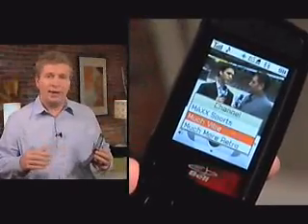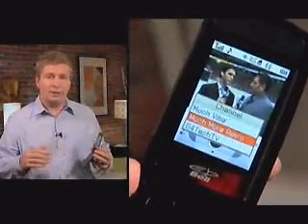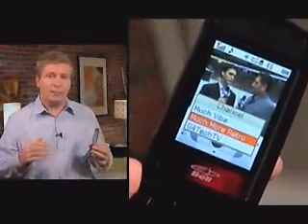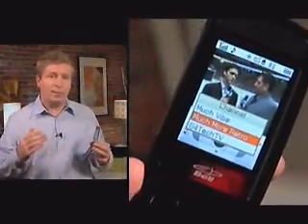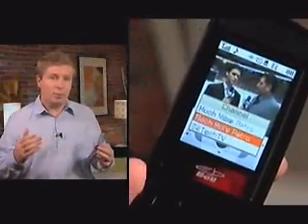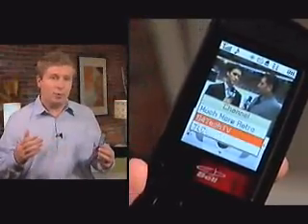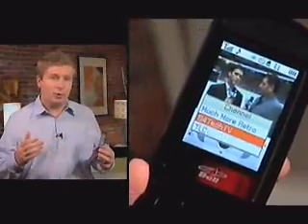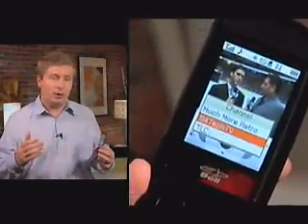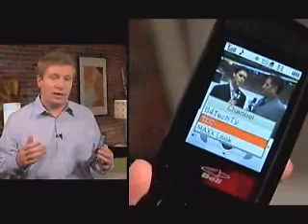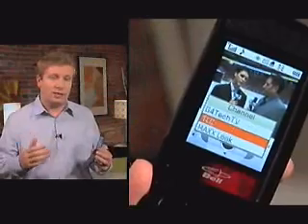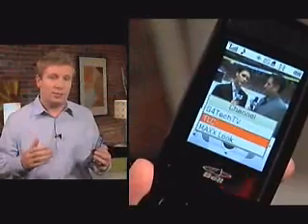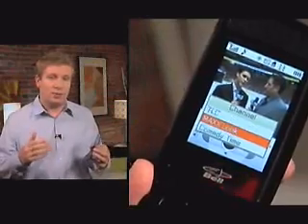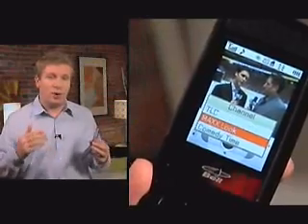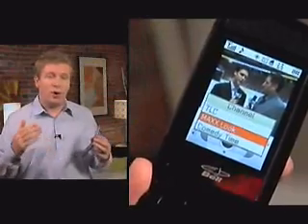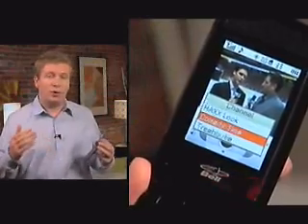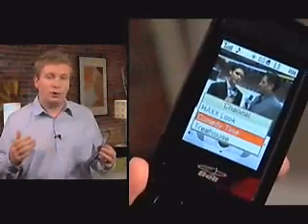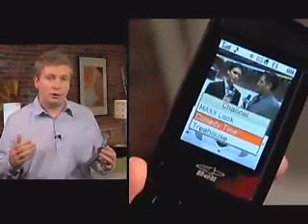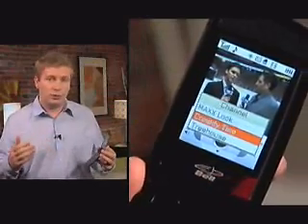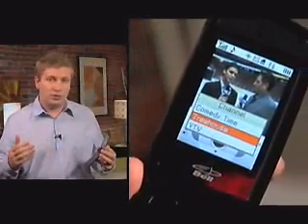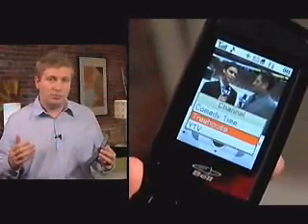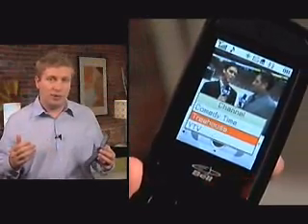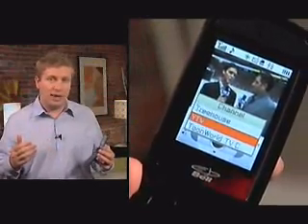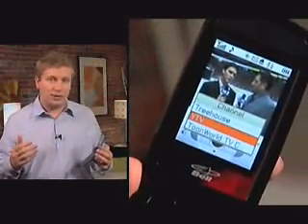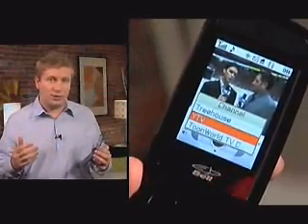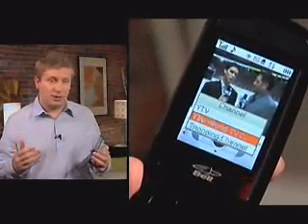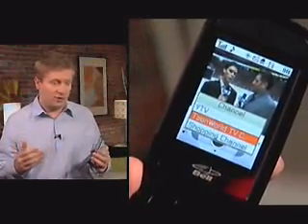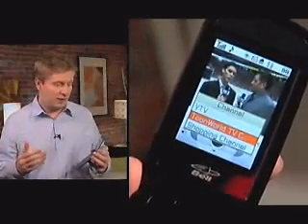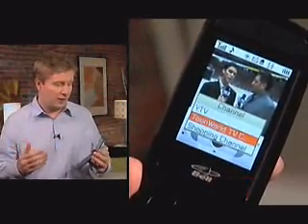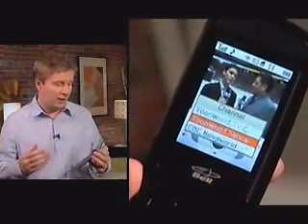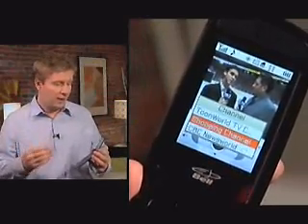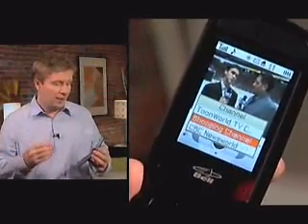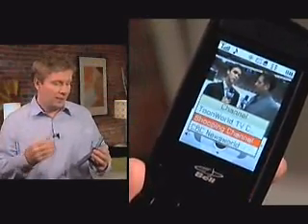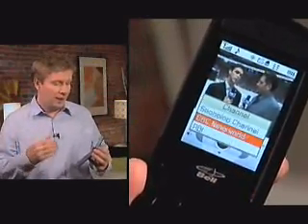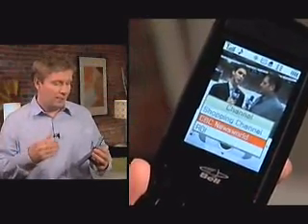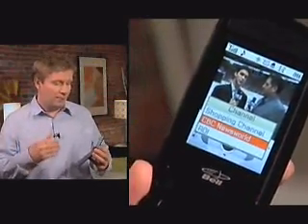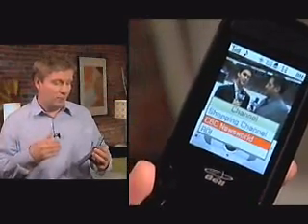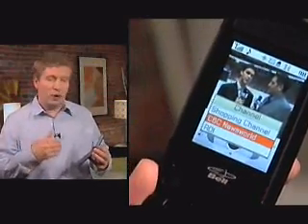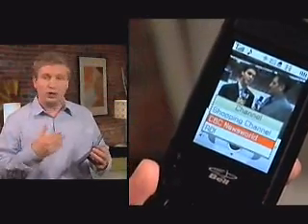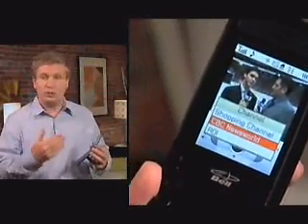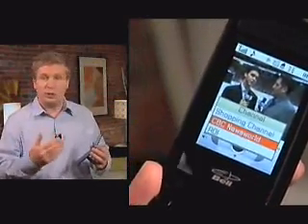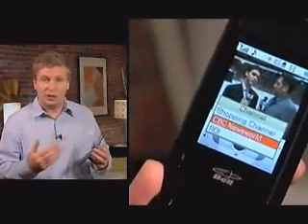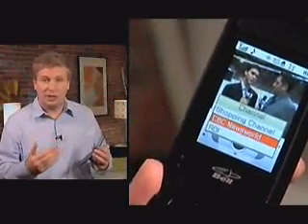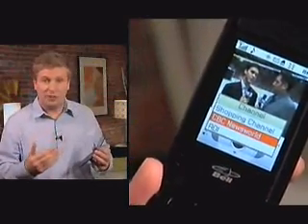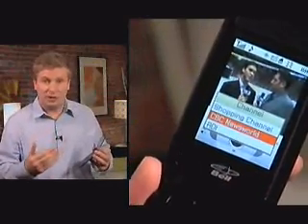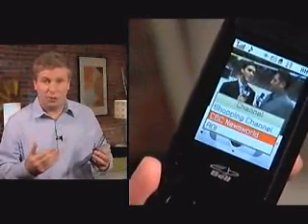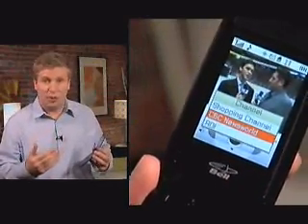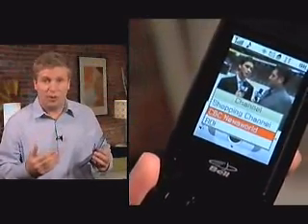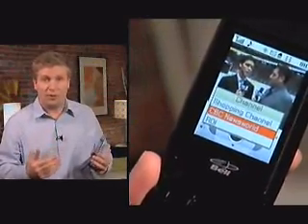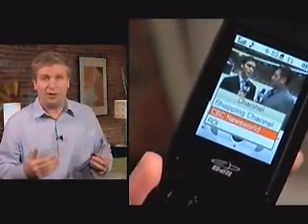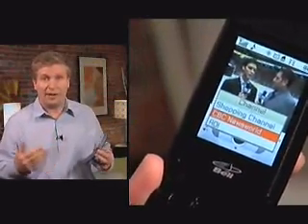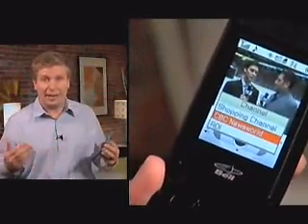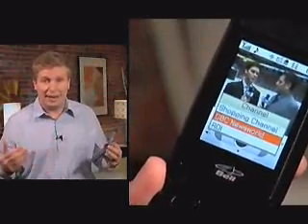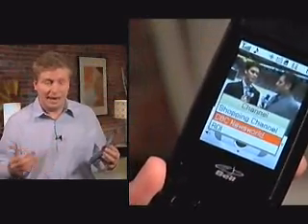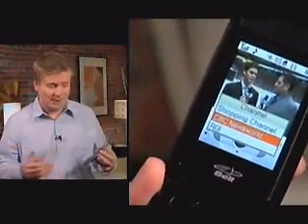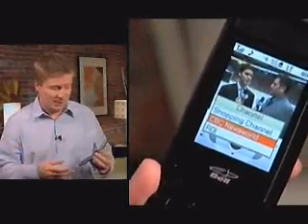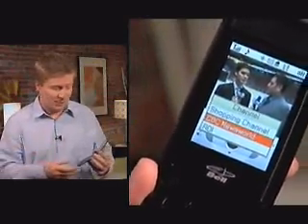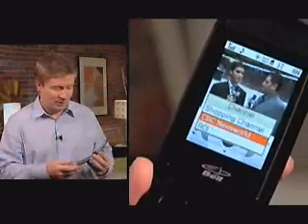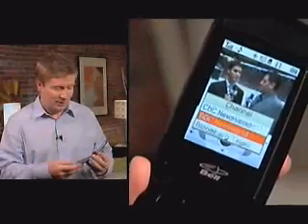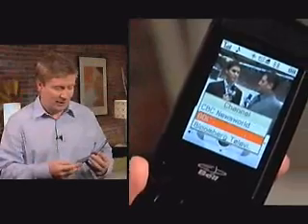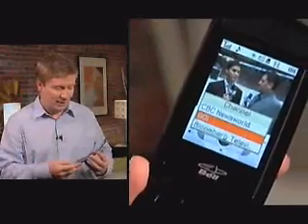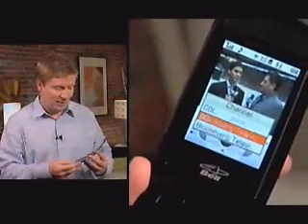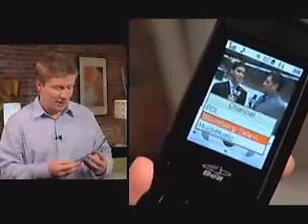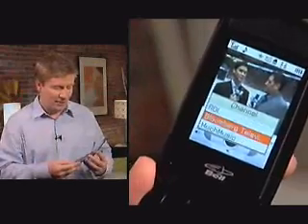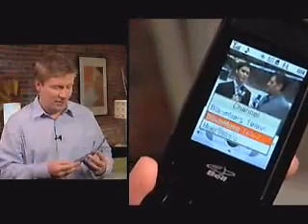It might be worth looking at some of their all-inclusive plans so that you can watch as much TV as you want without getting a nasty bill at the end of the month.